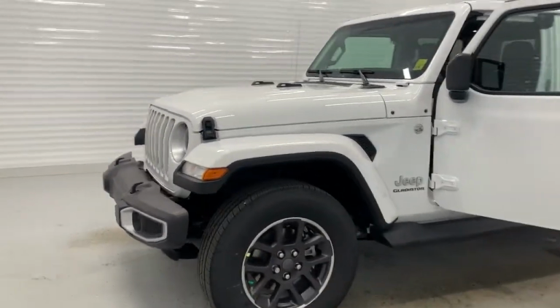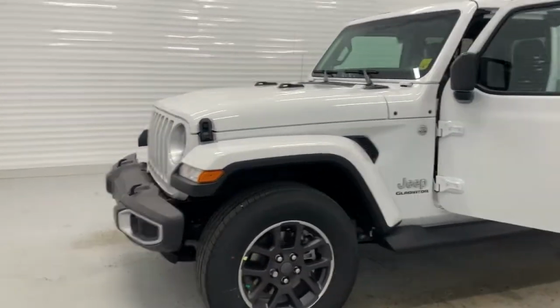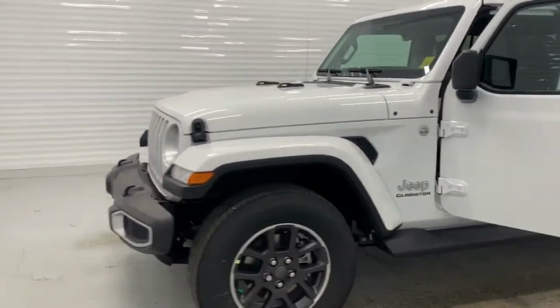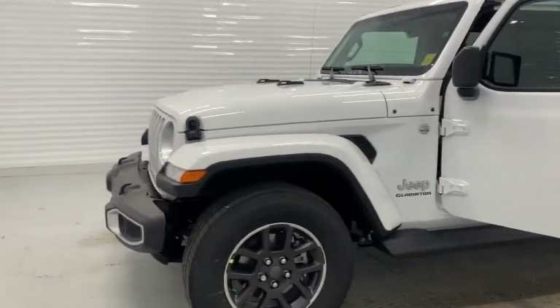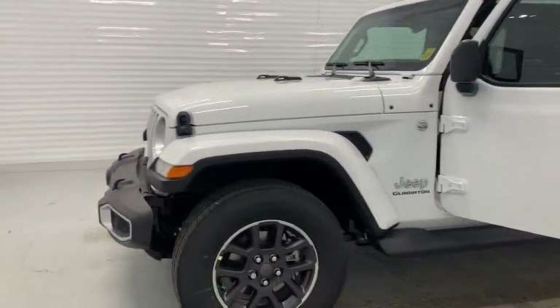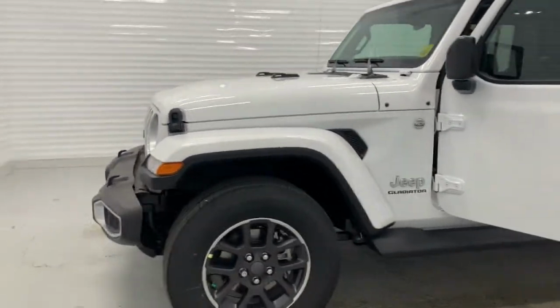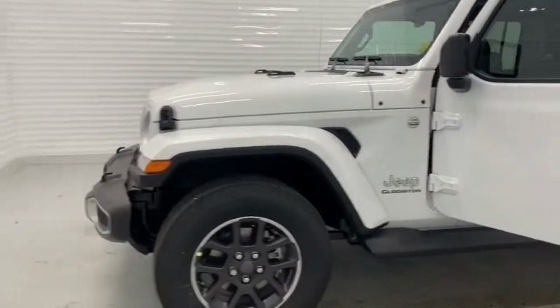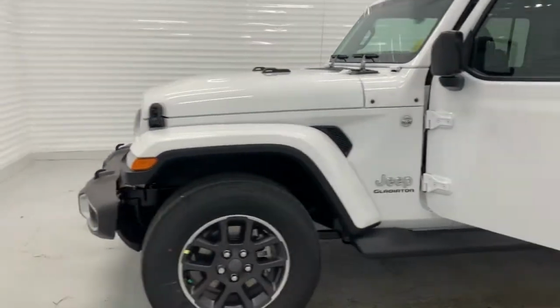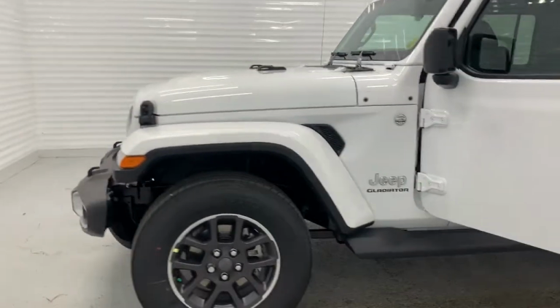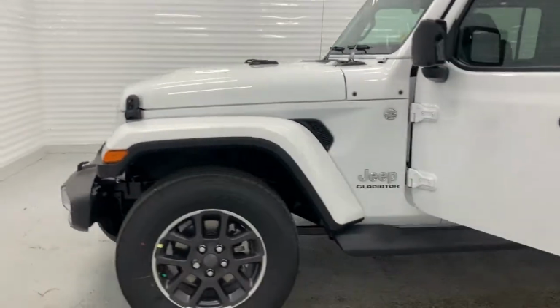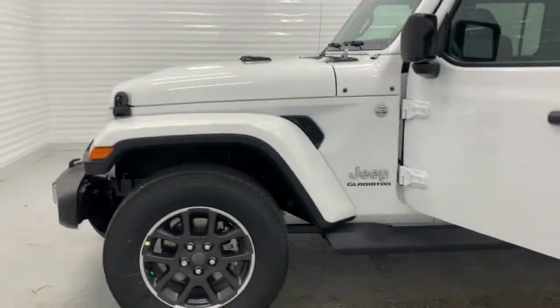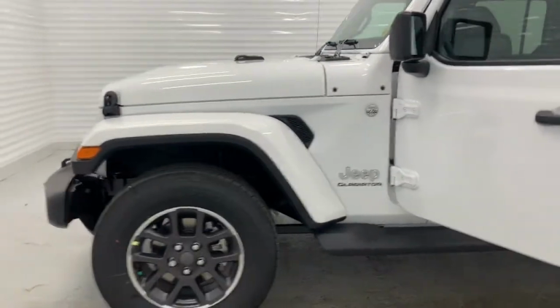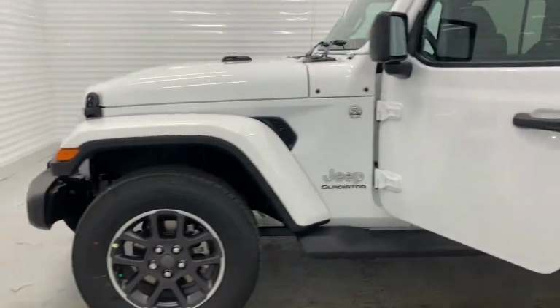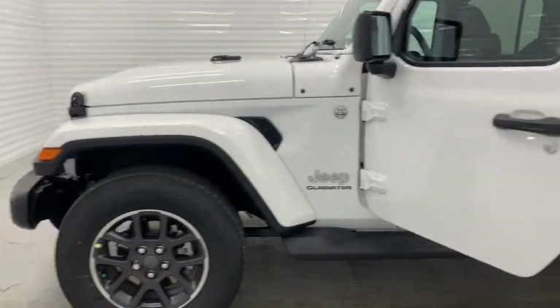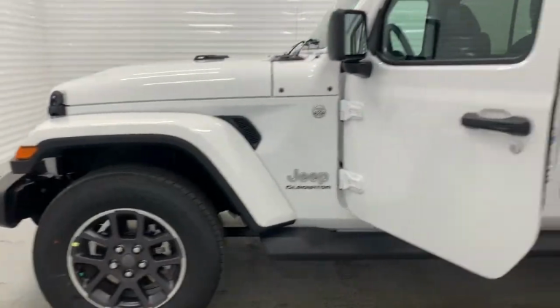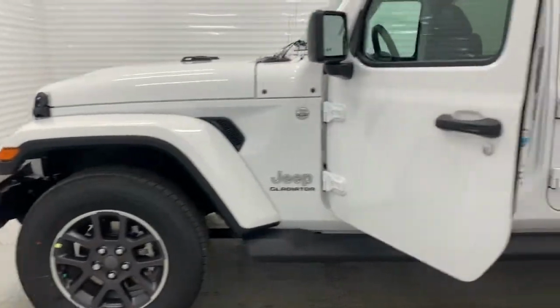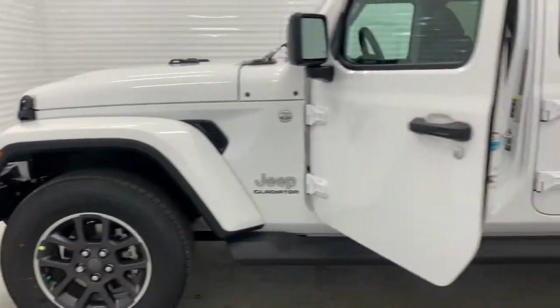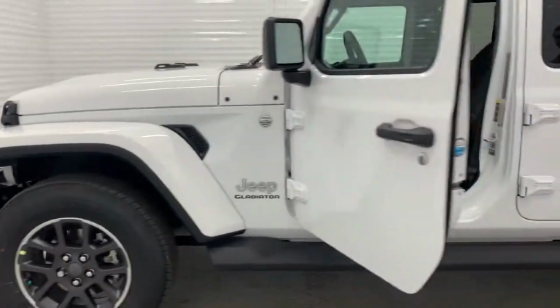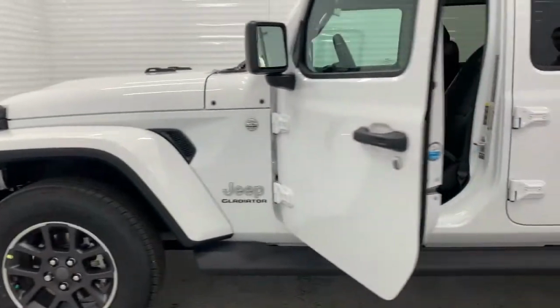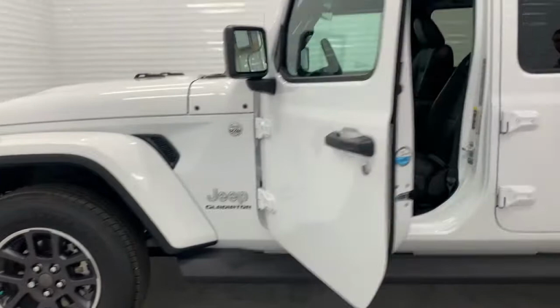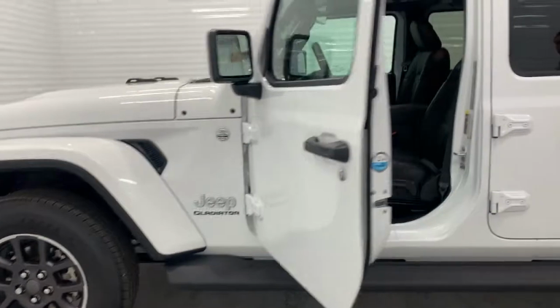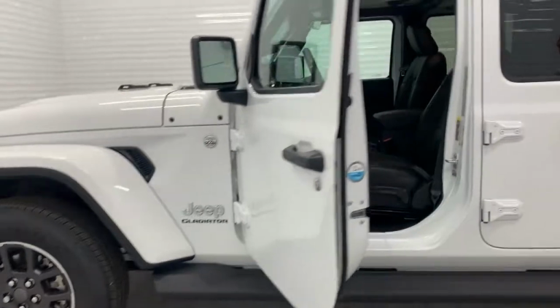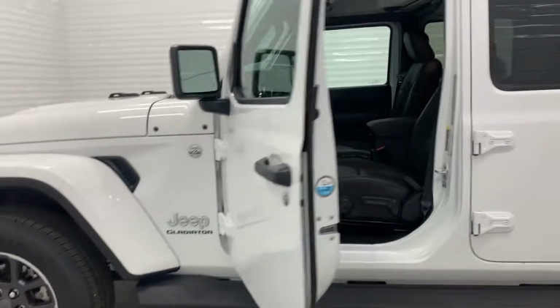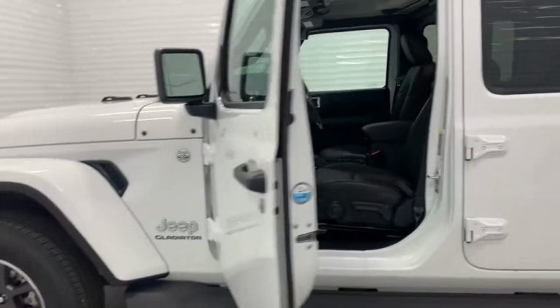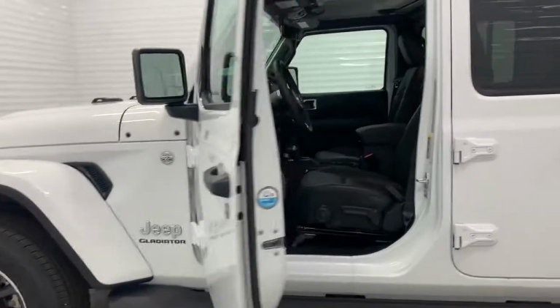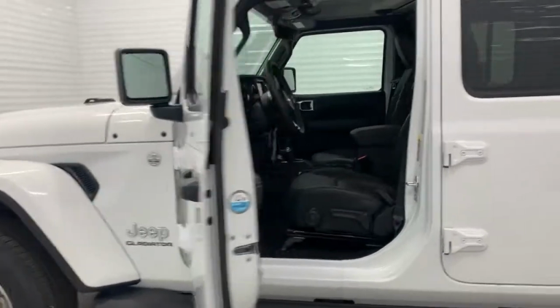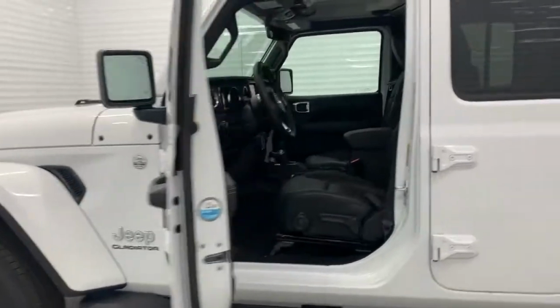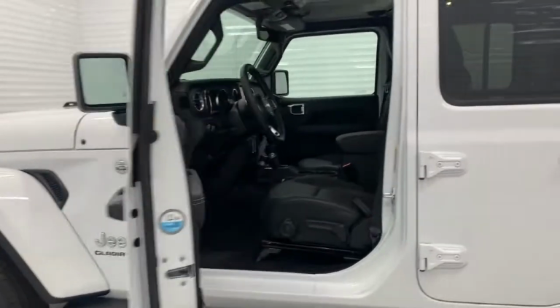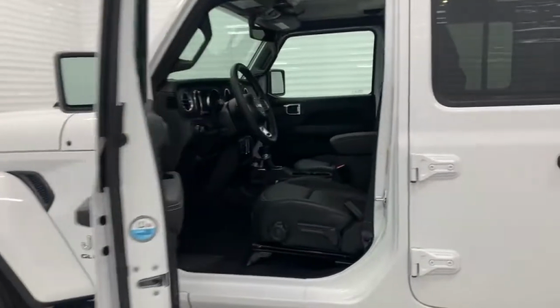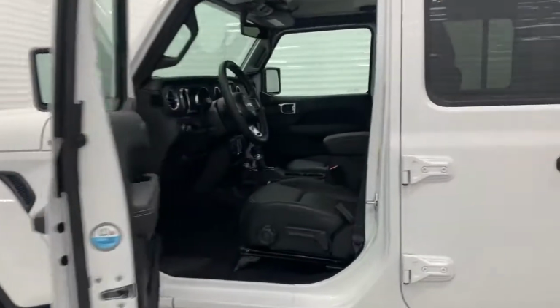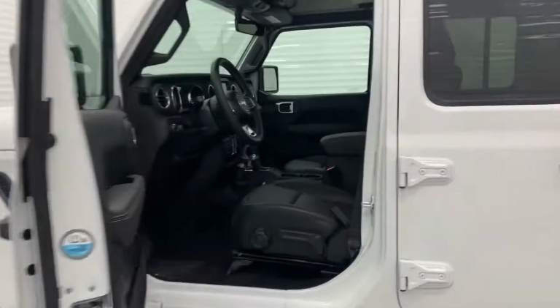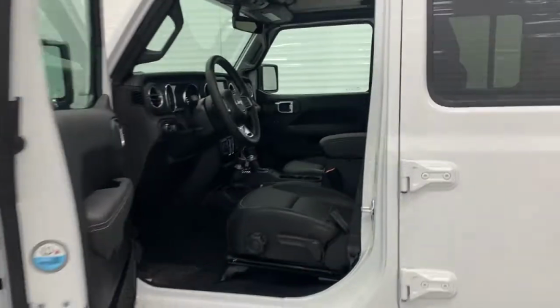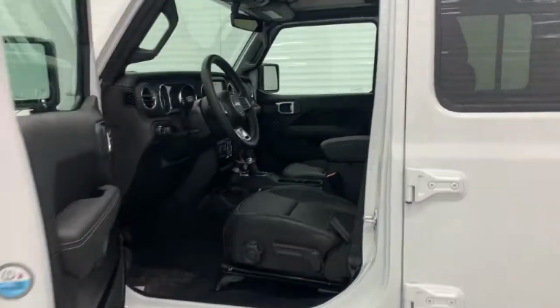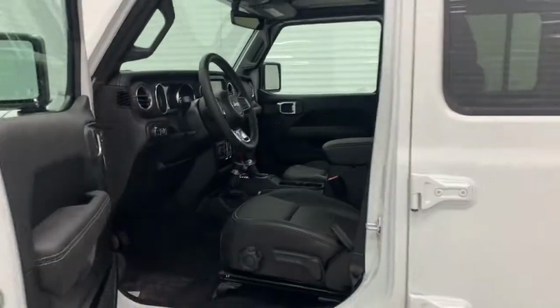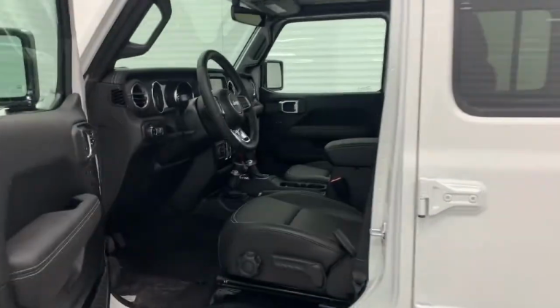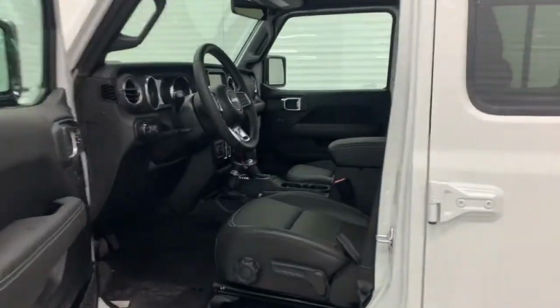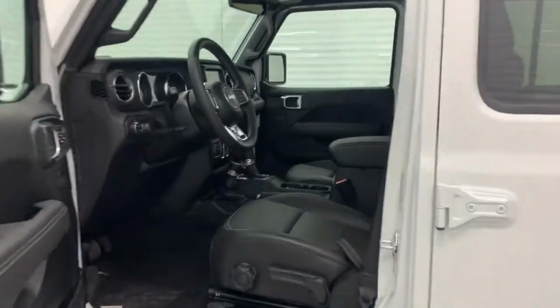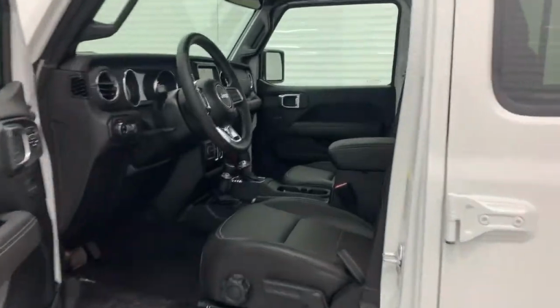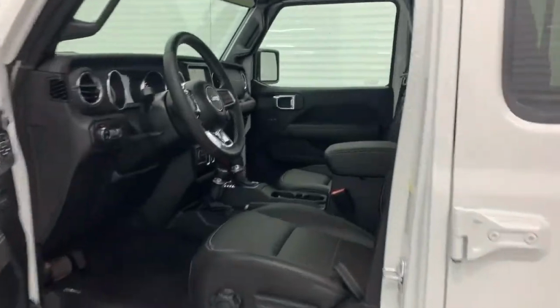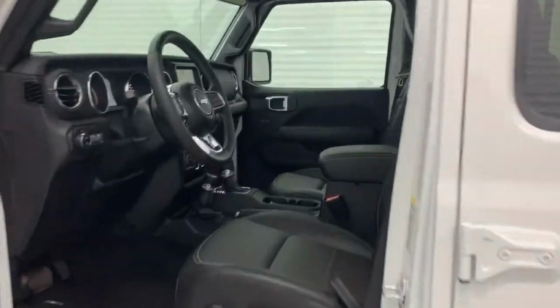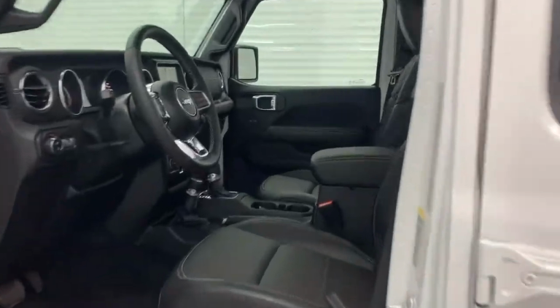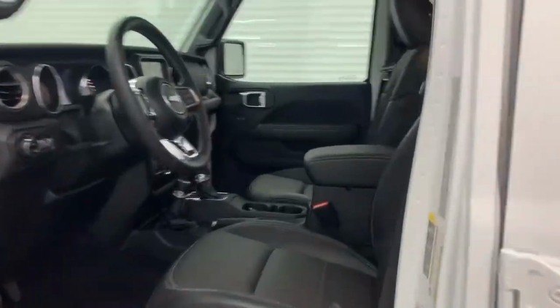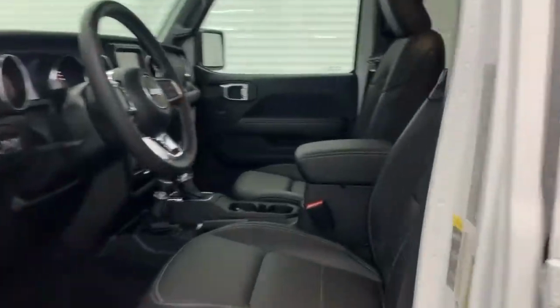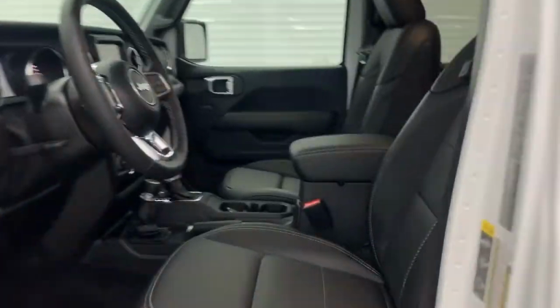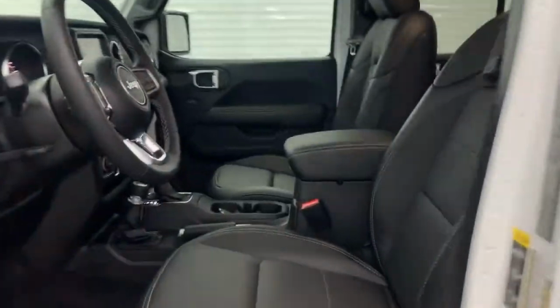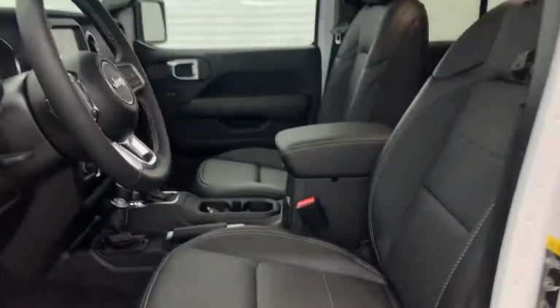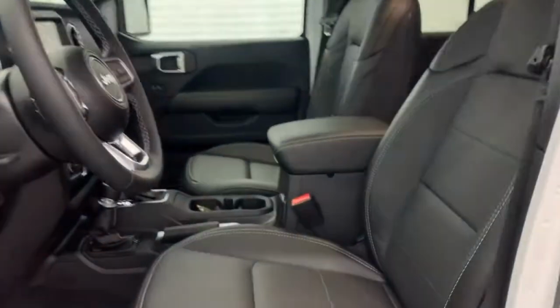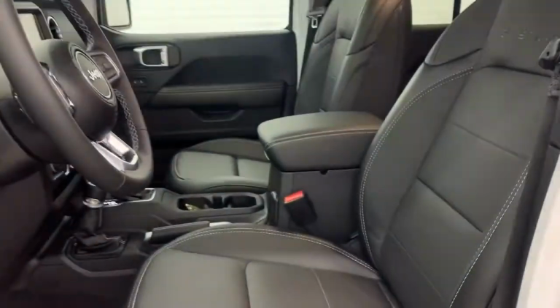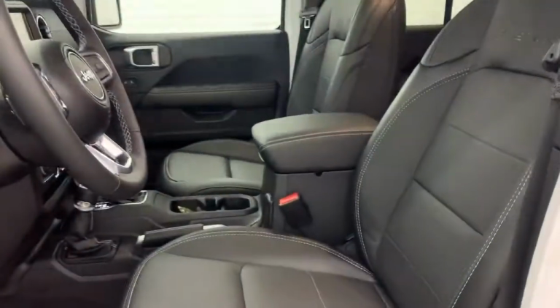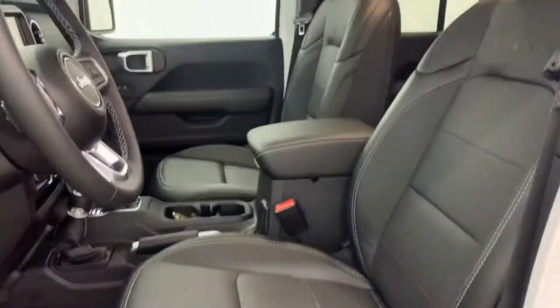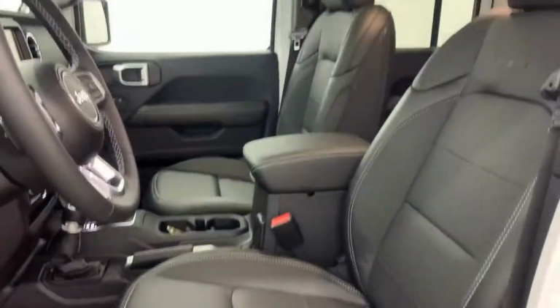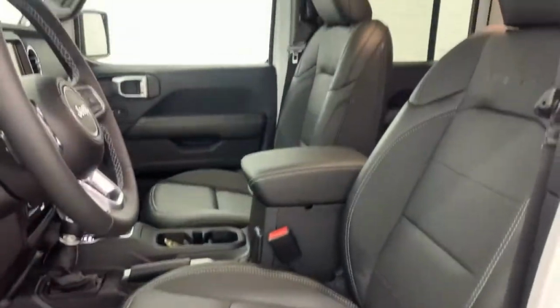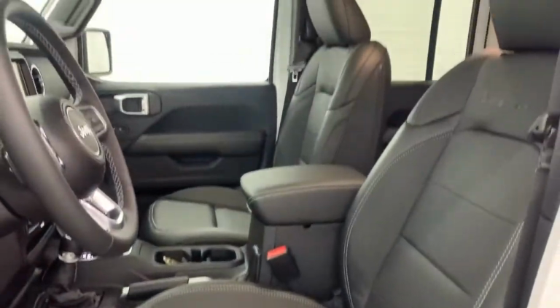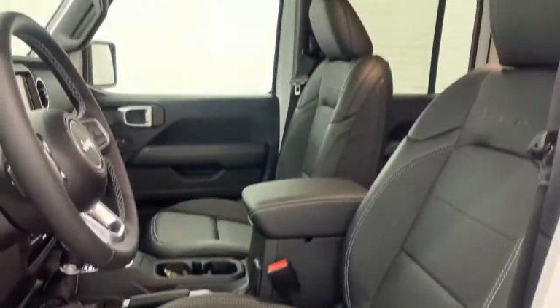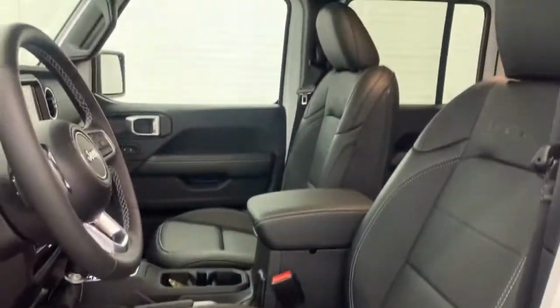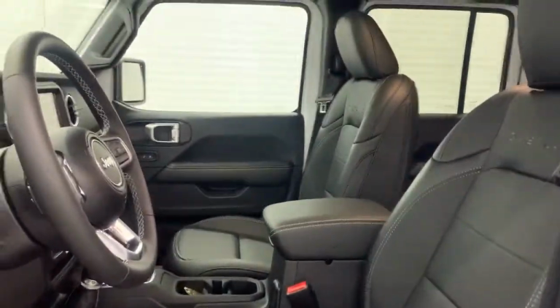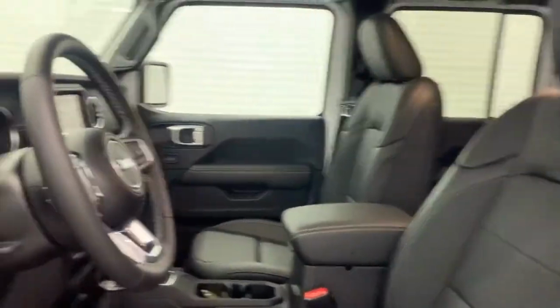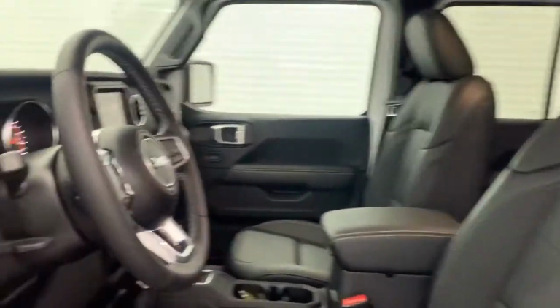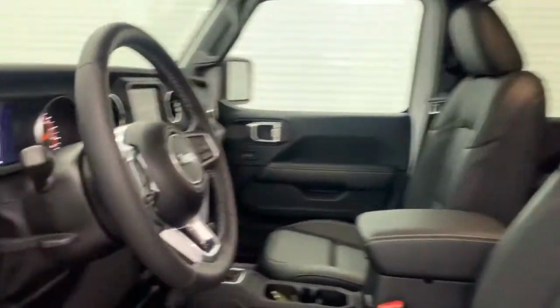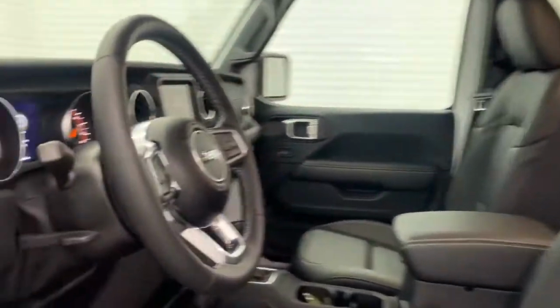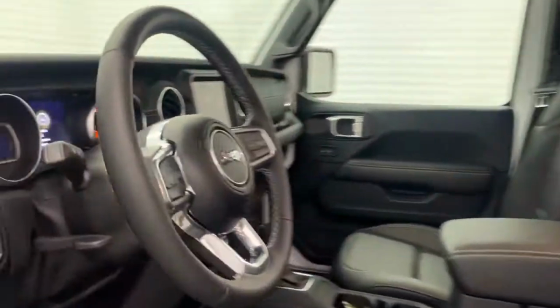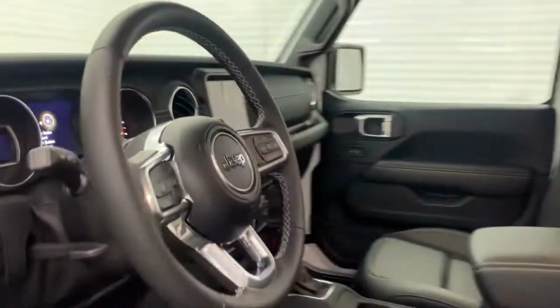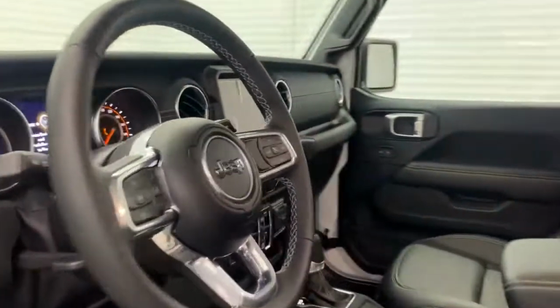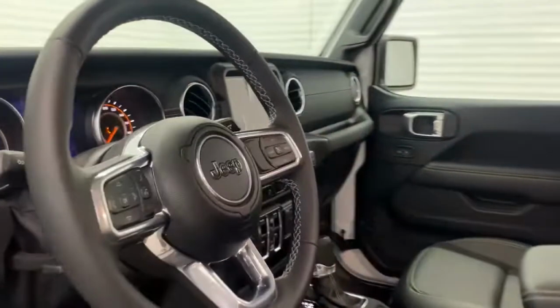It has leather seats, heated seats, heated wheel, navigation, a bigger screen, and an upgraded sound system.